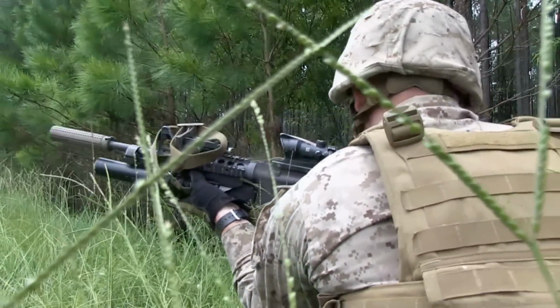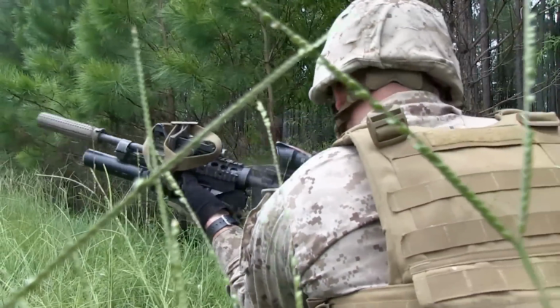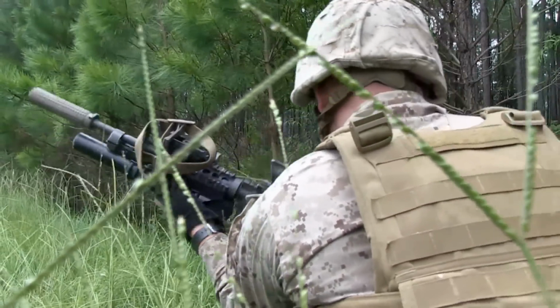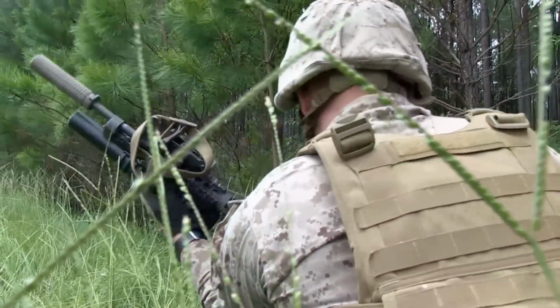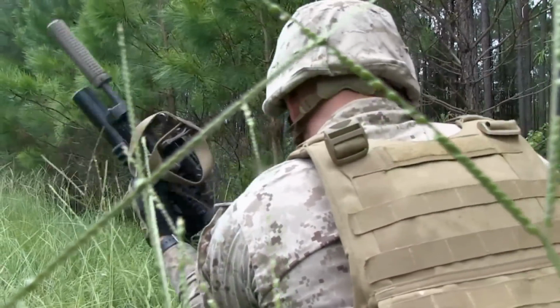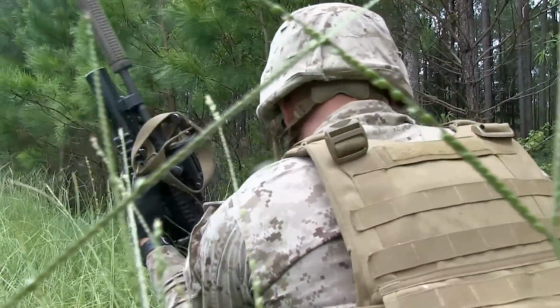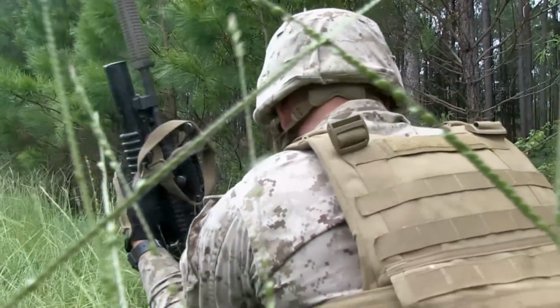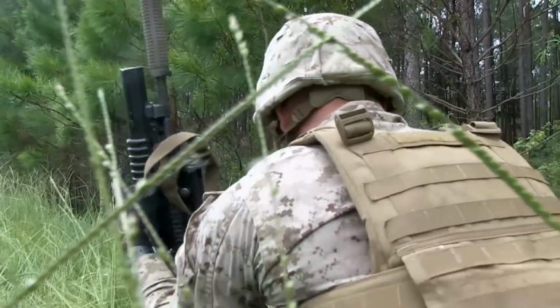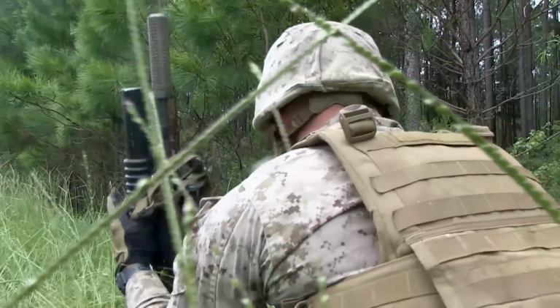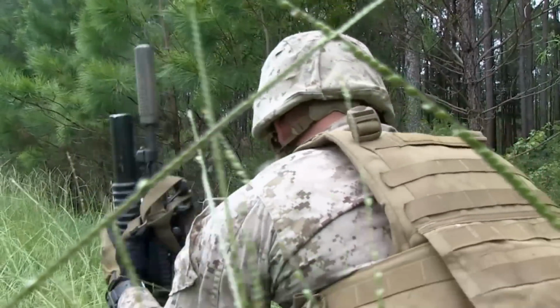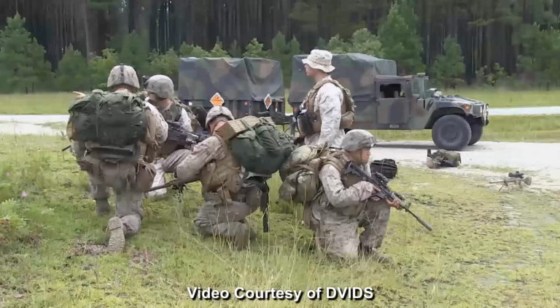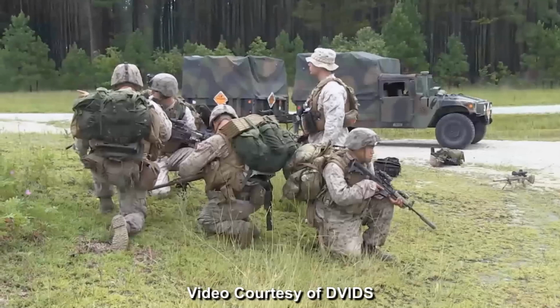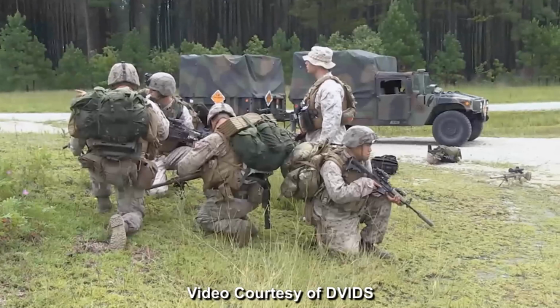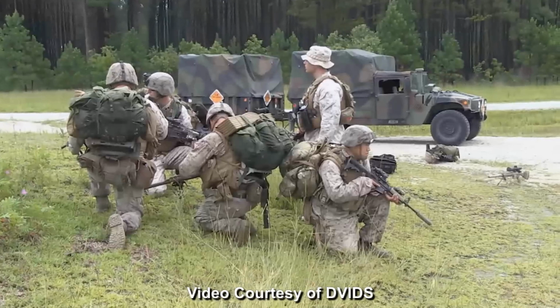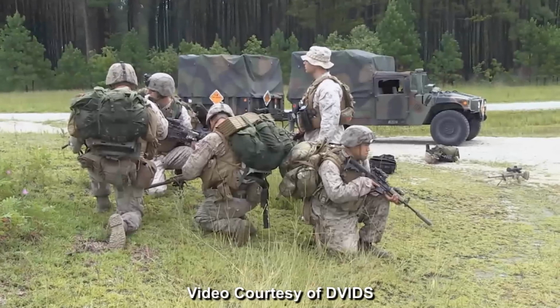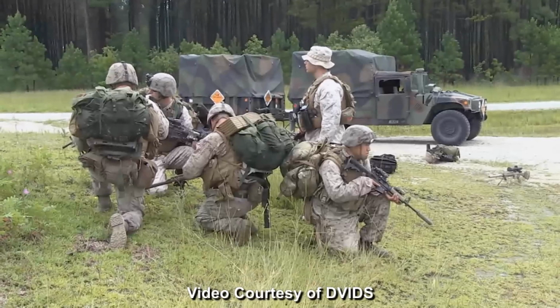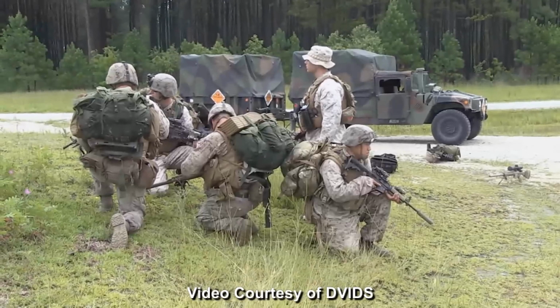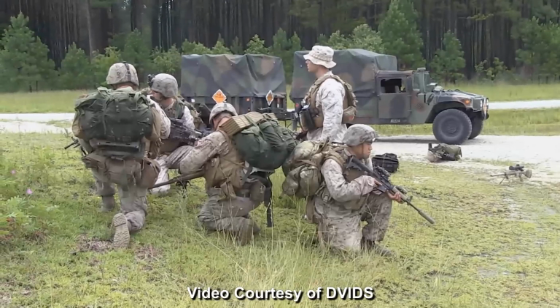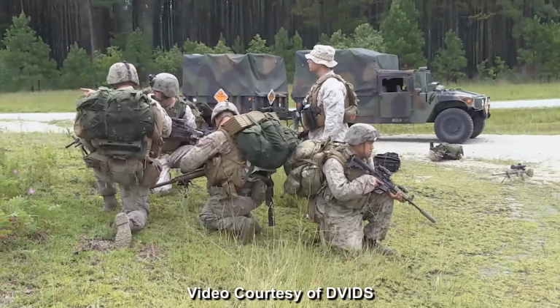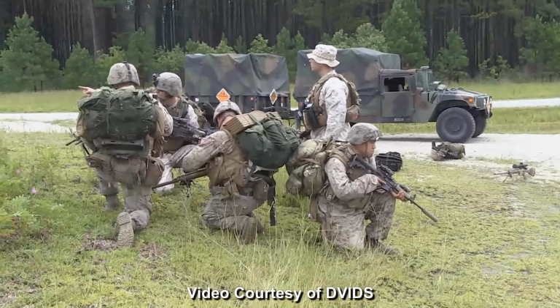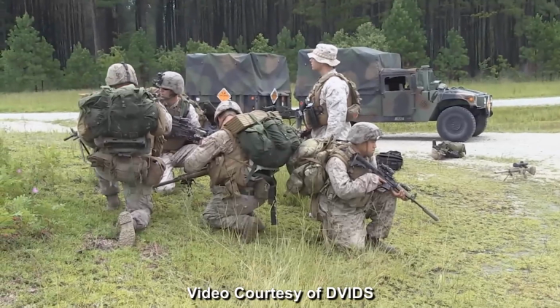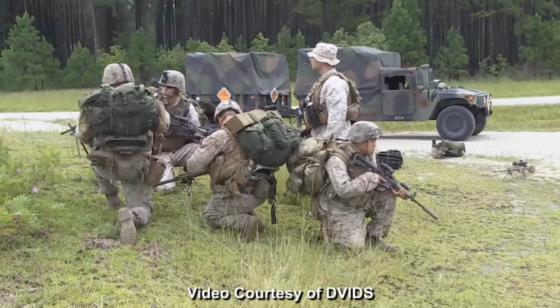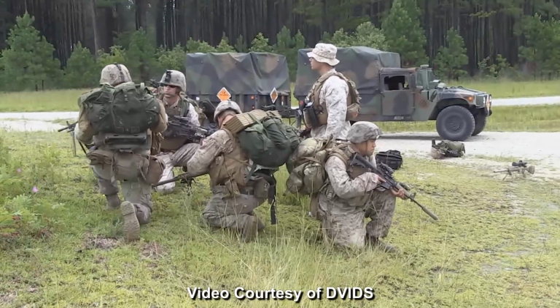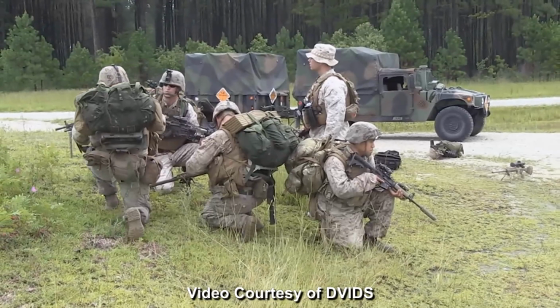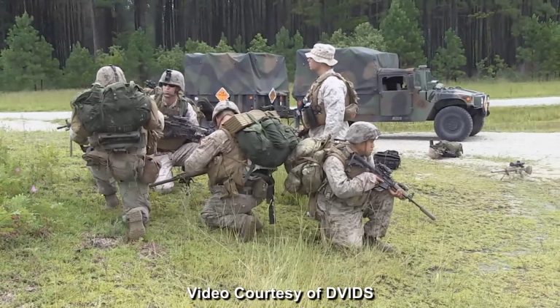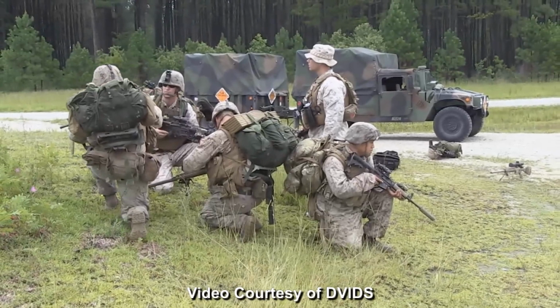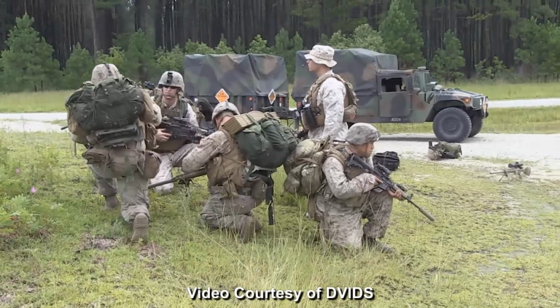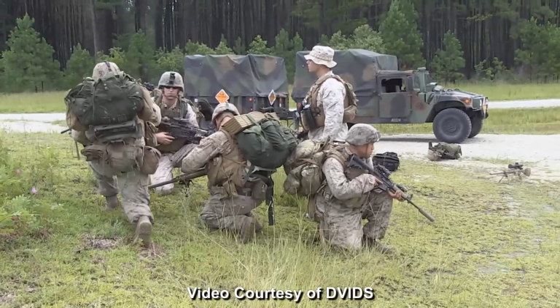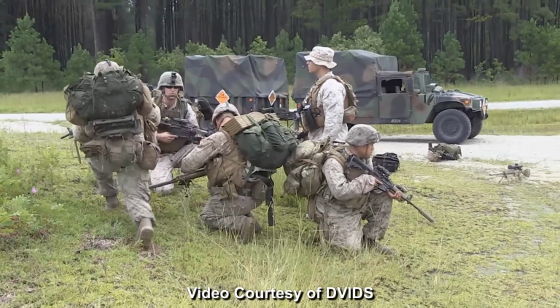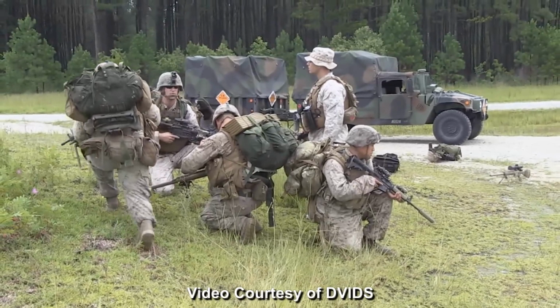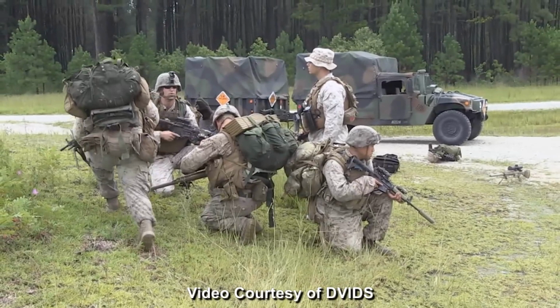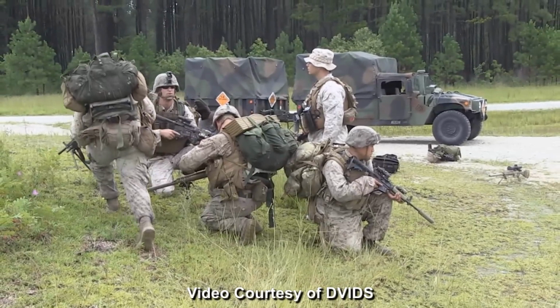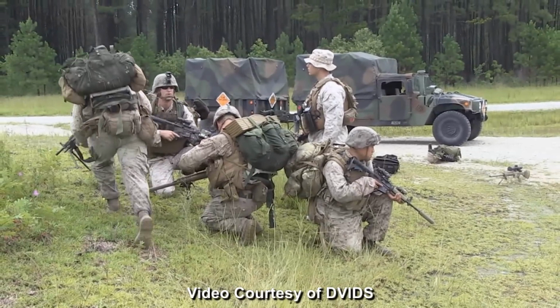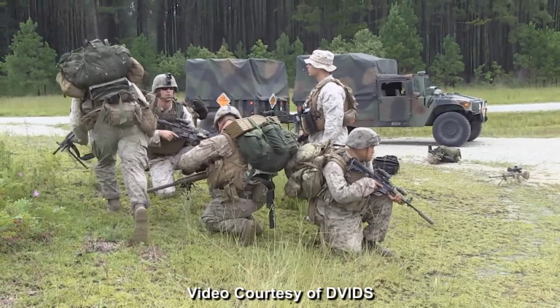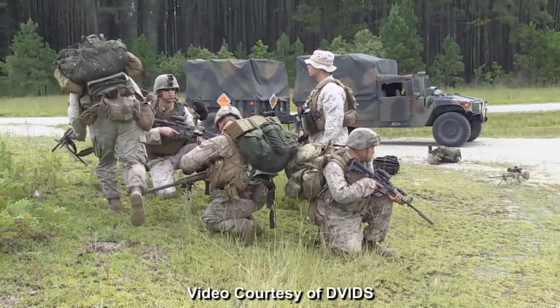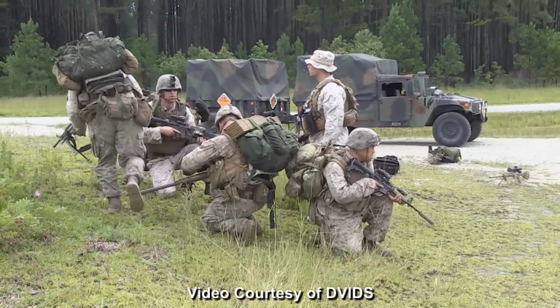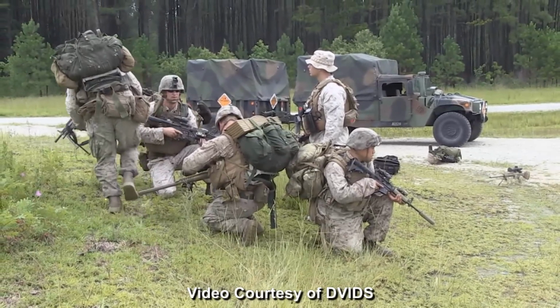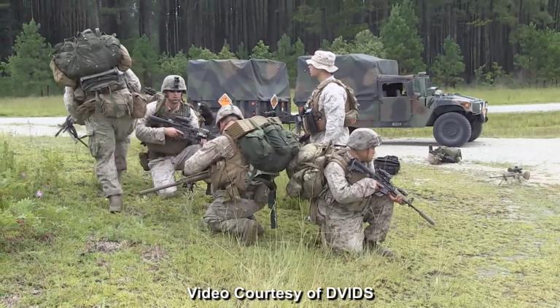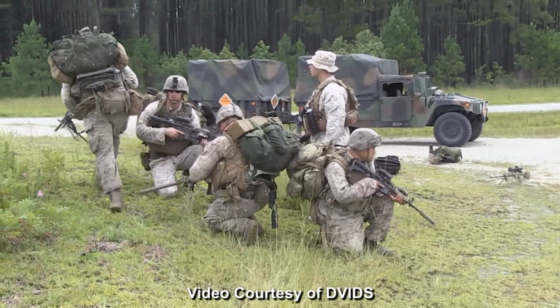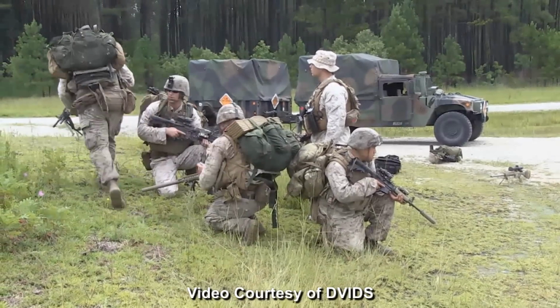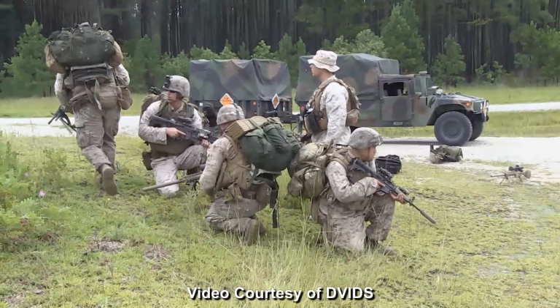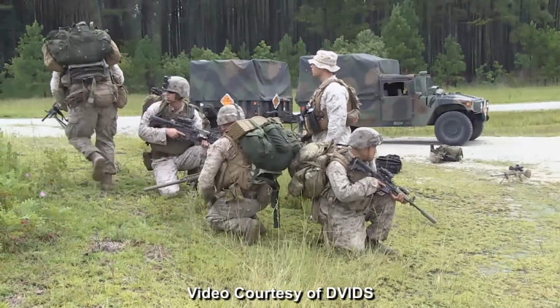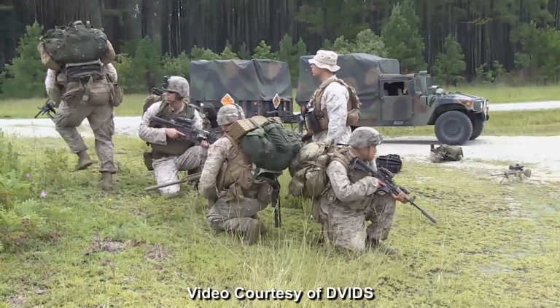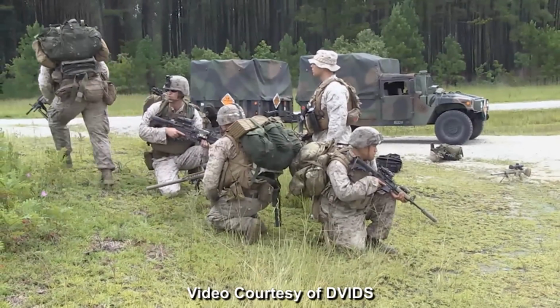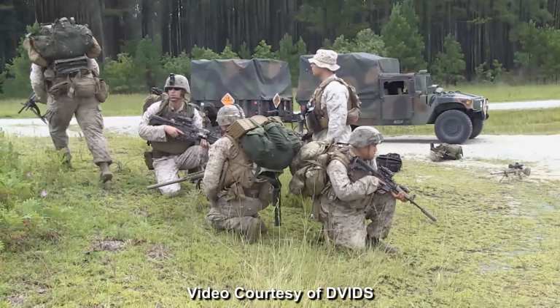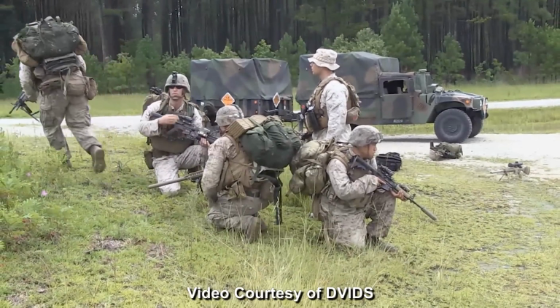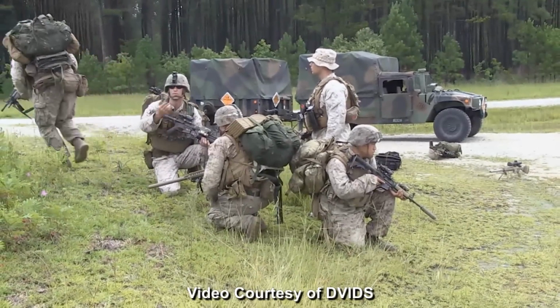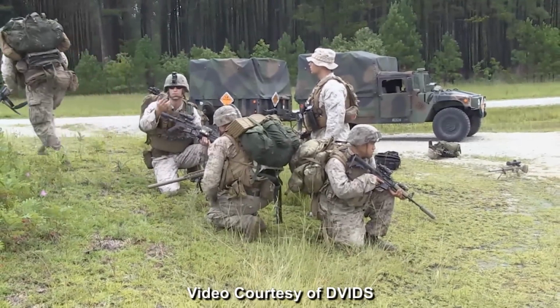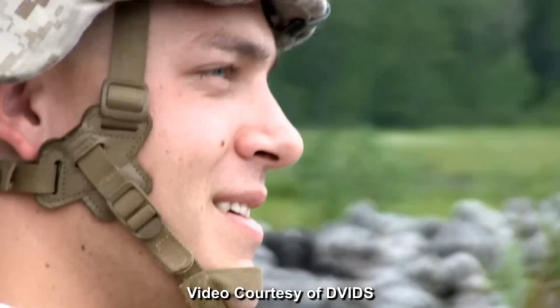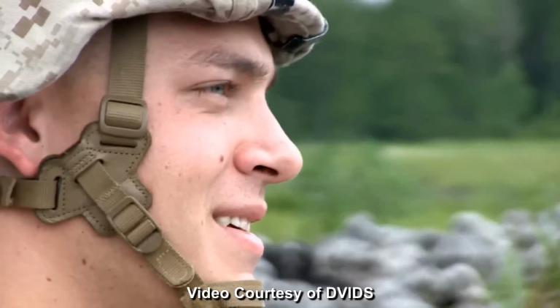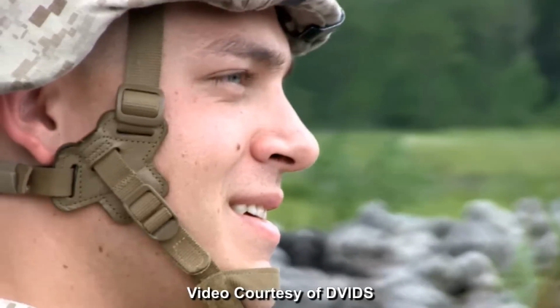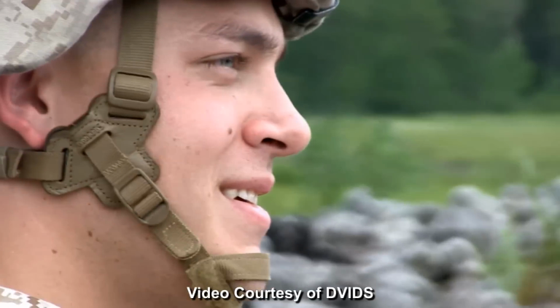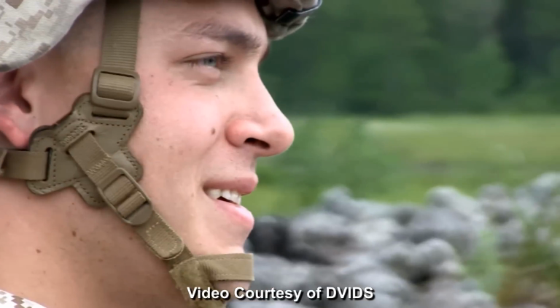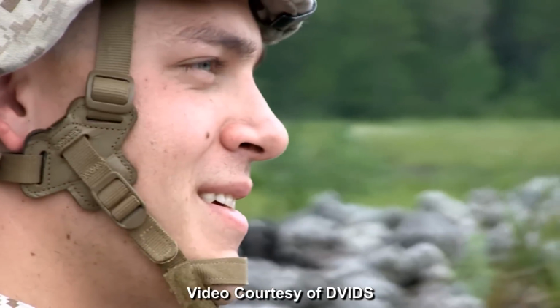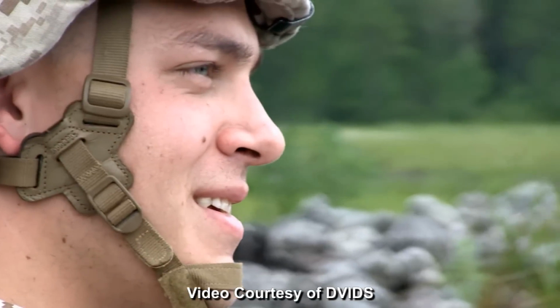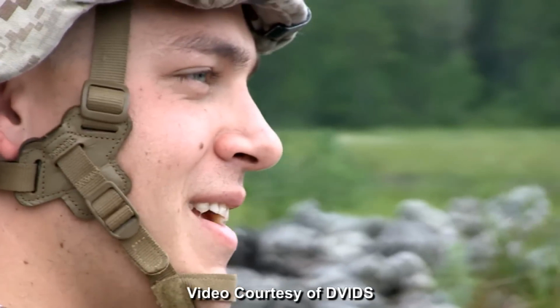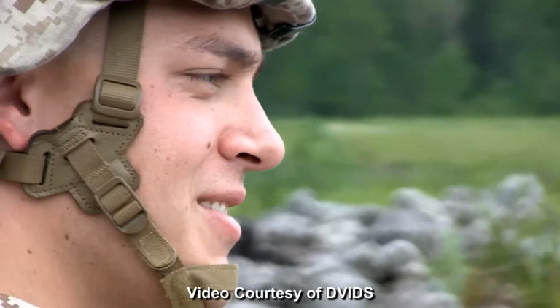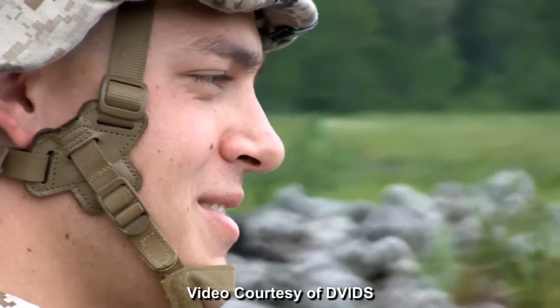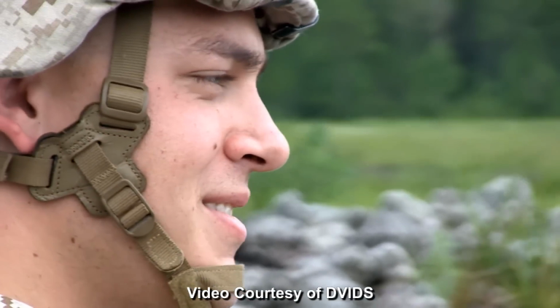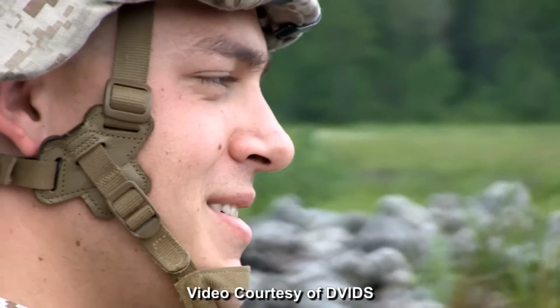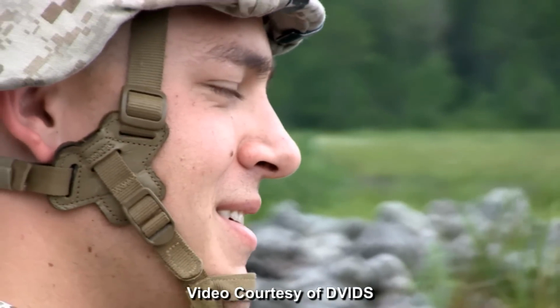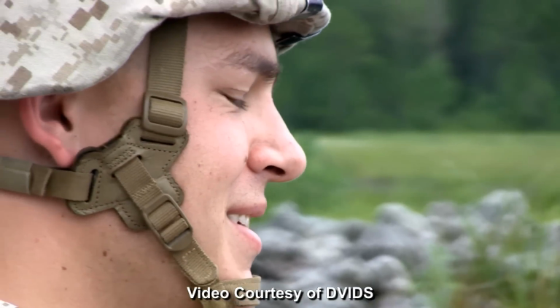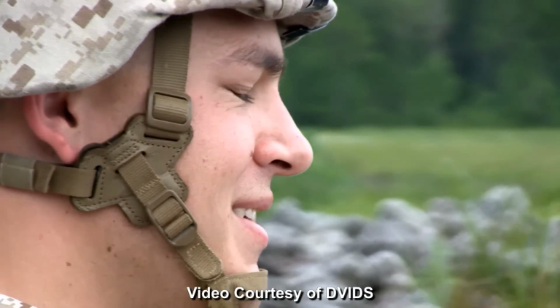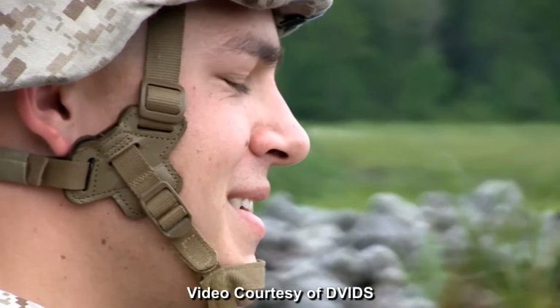I think when guys actually execute live fire, to see the successful execution of what they've actually put a lot of work into really brings the group together as a whole.